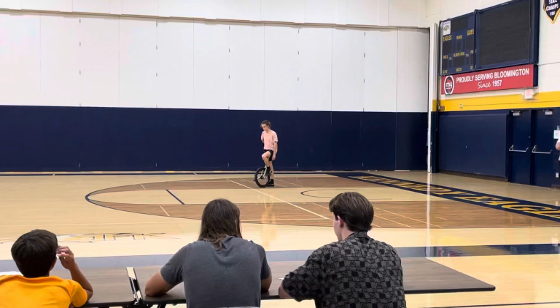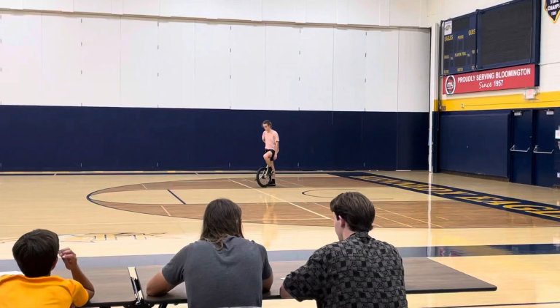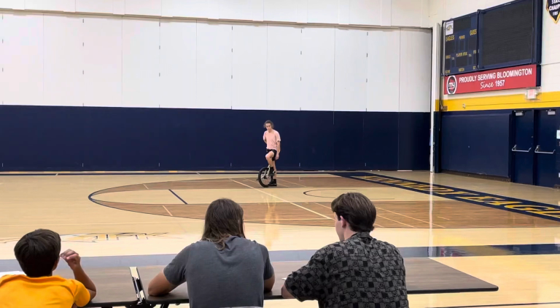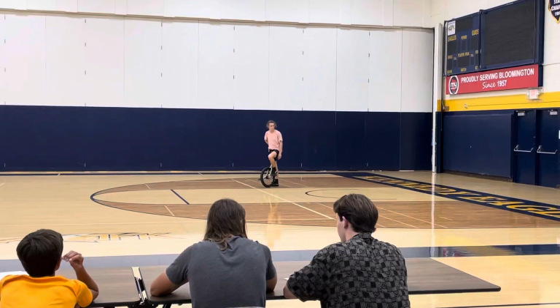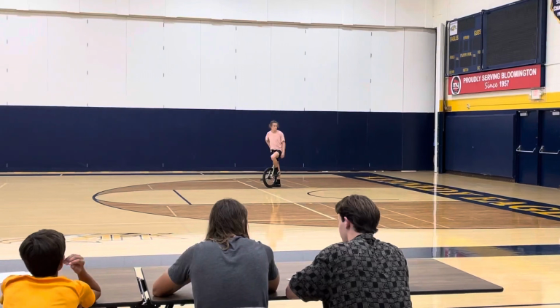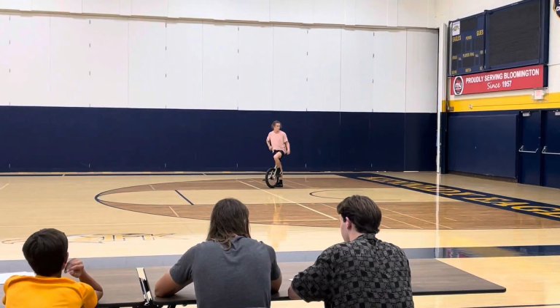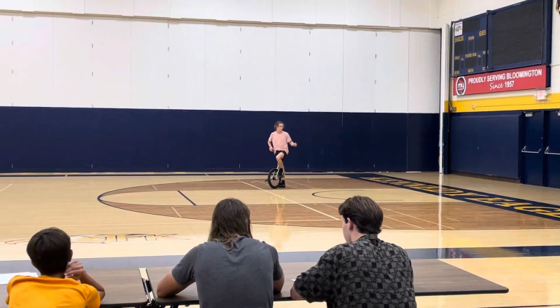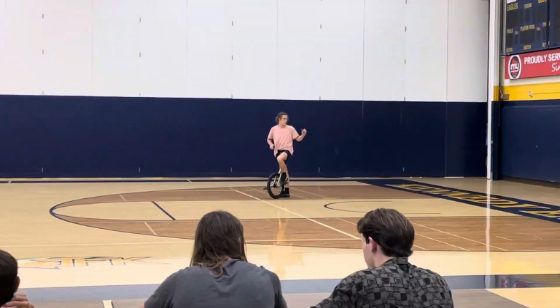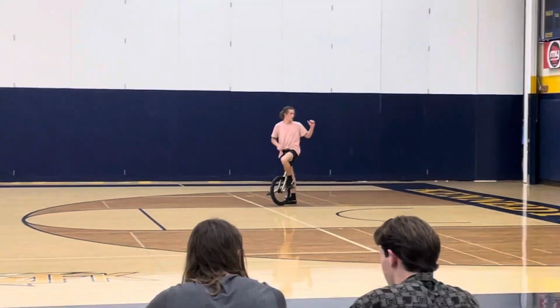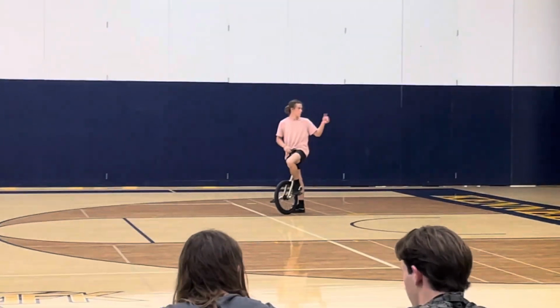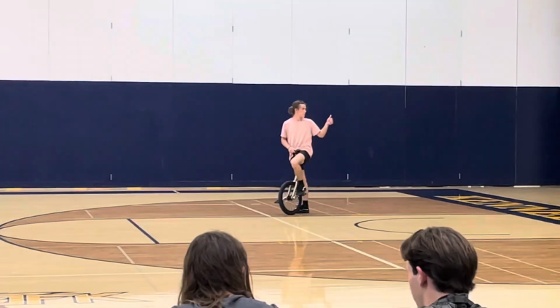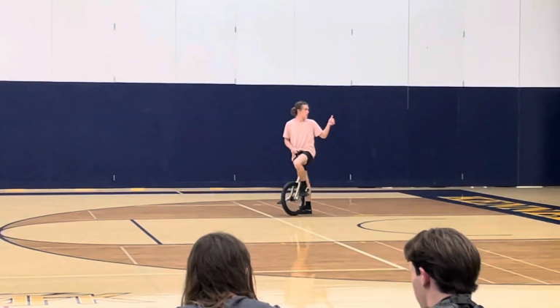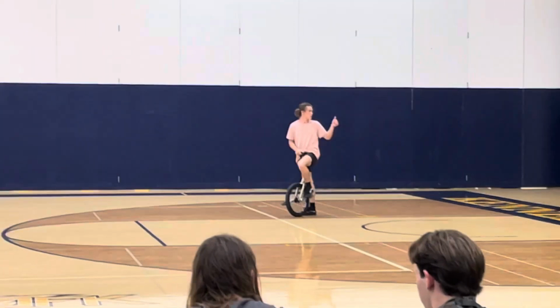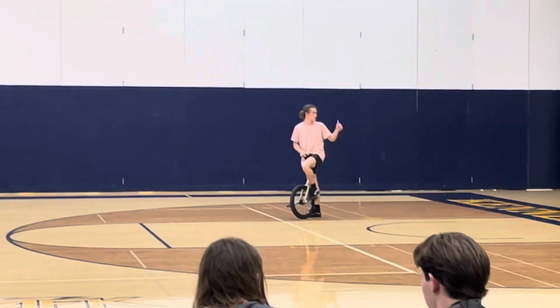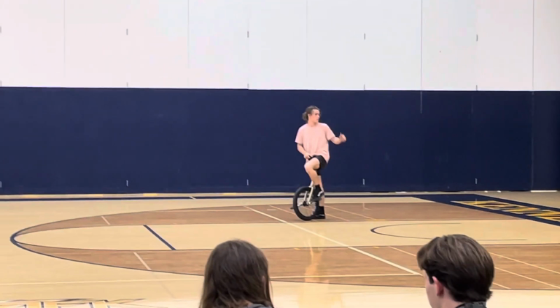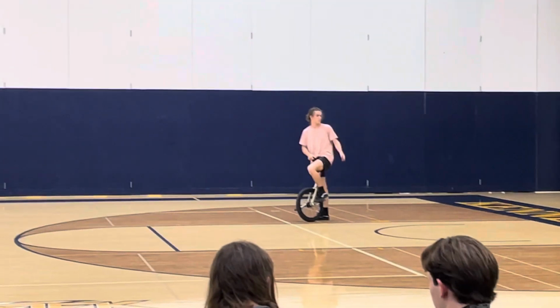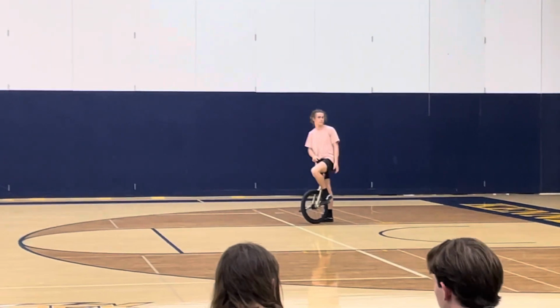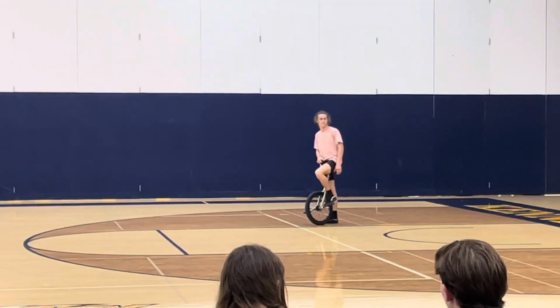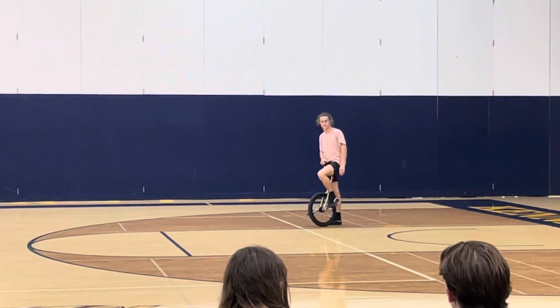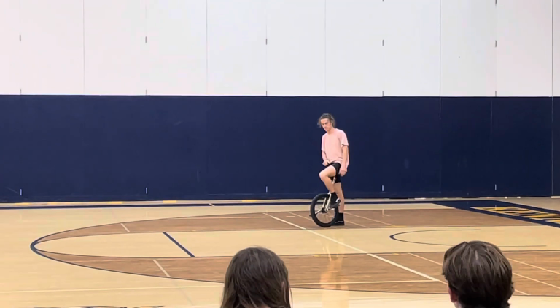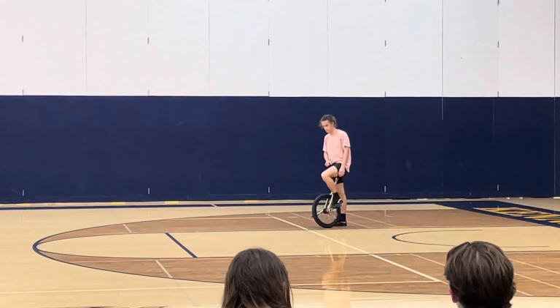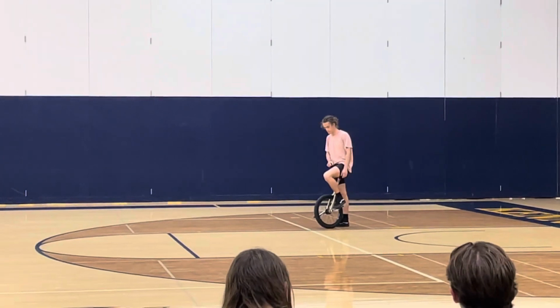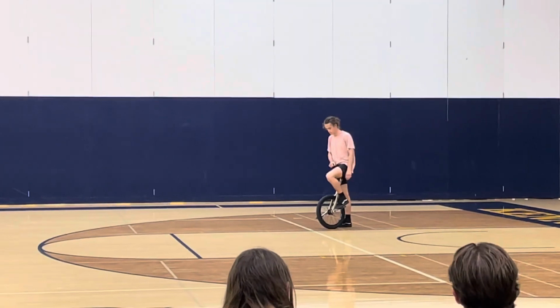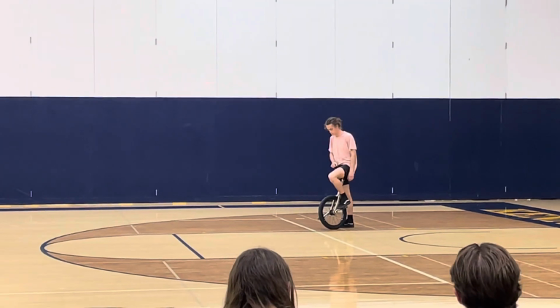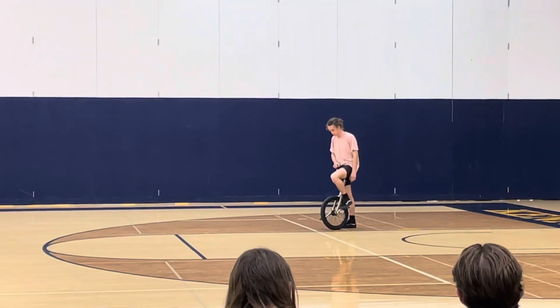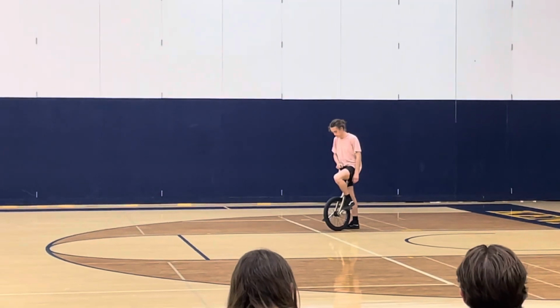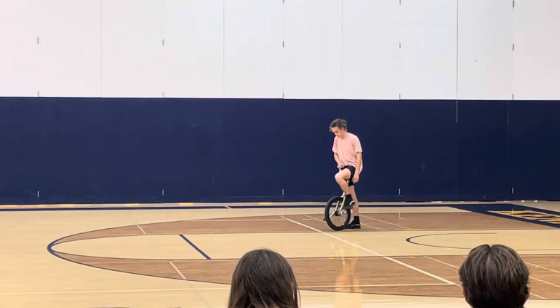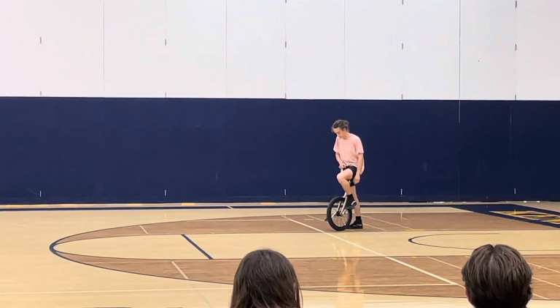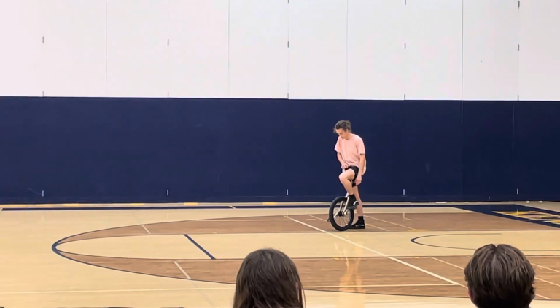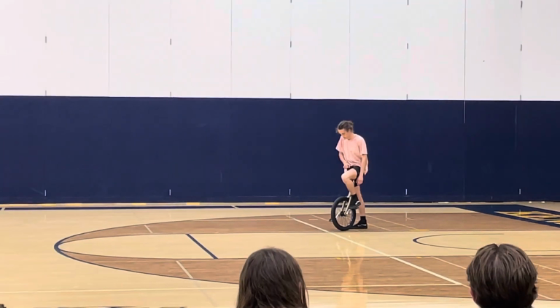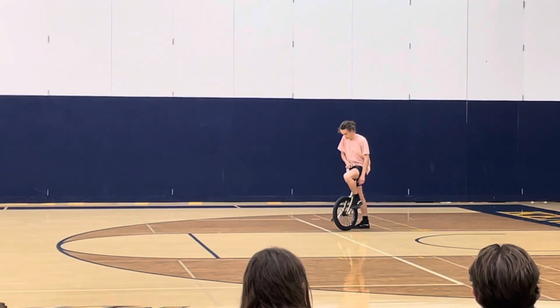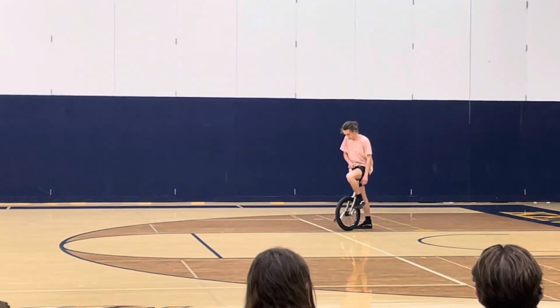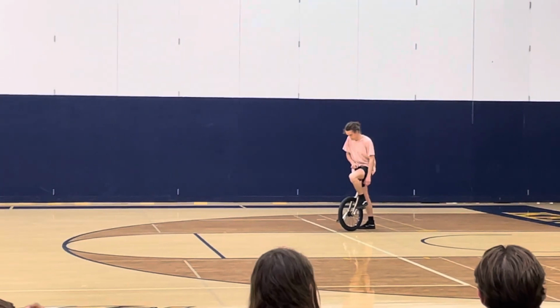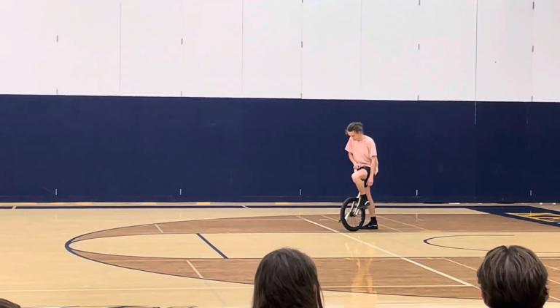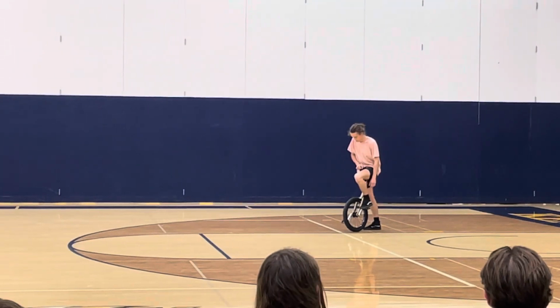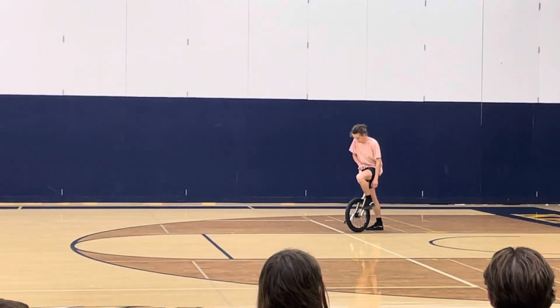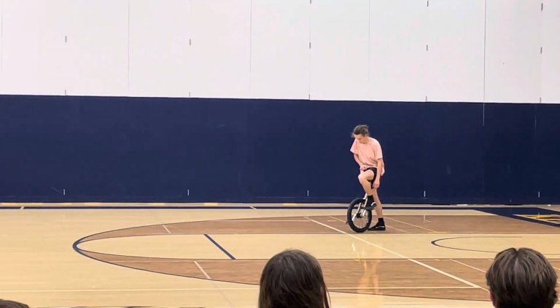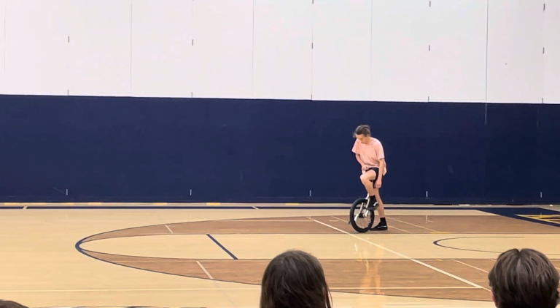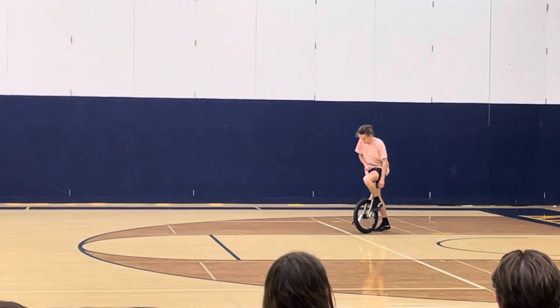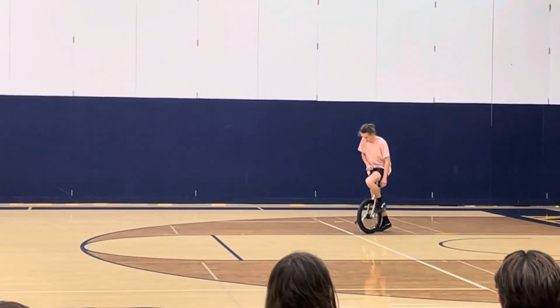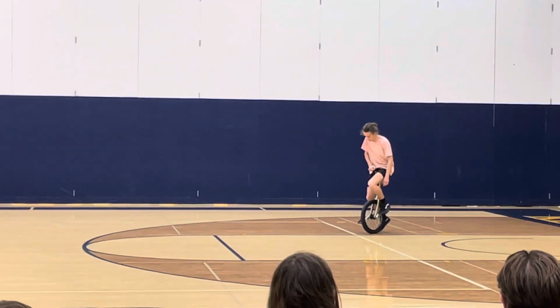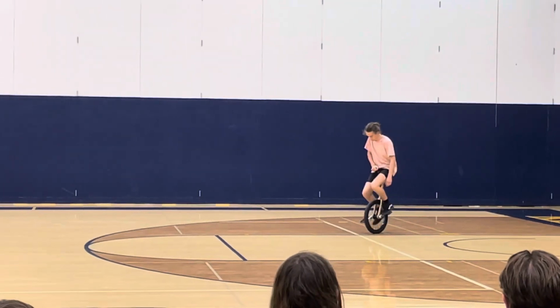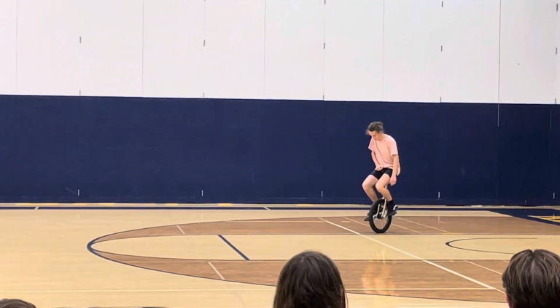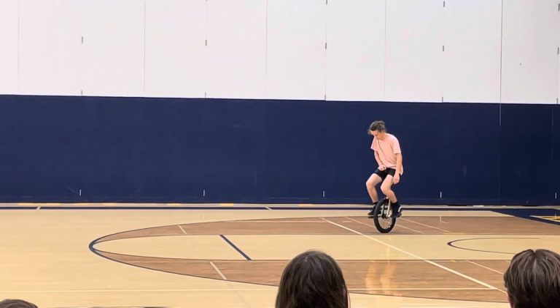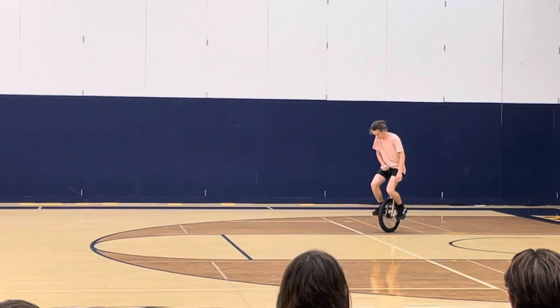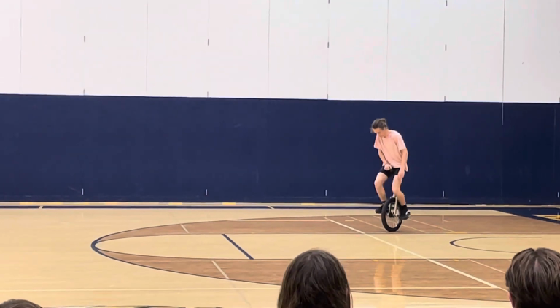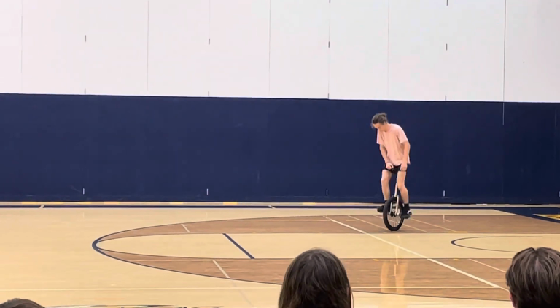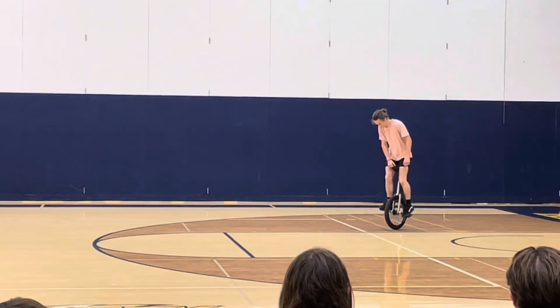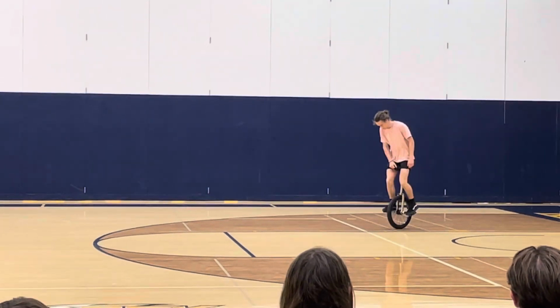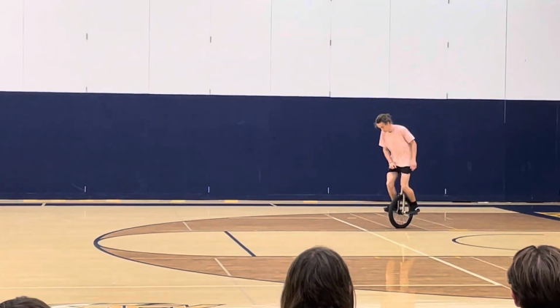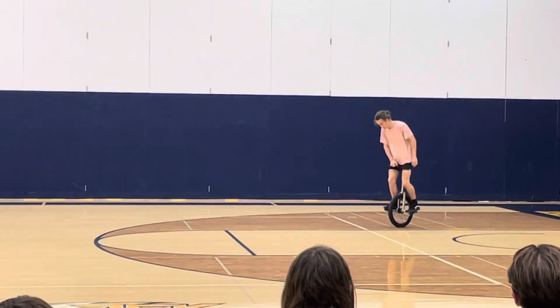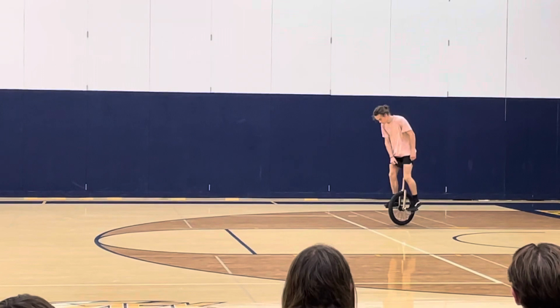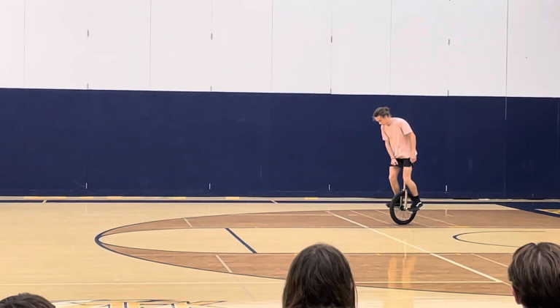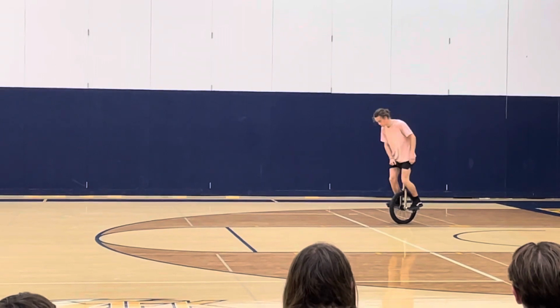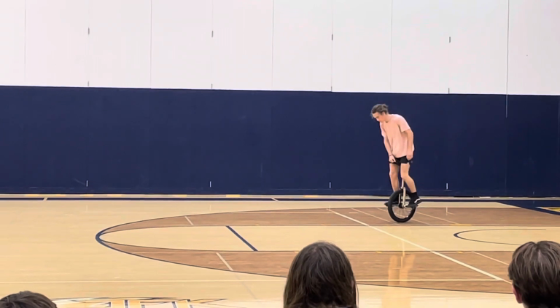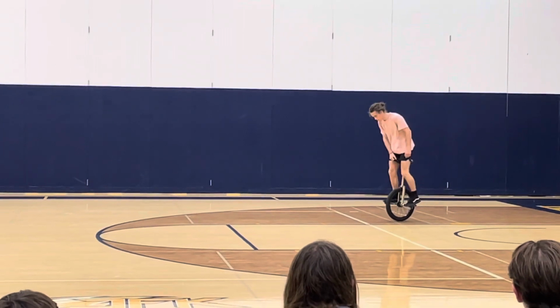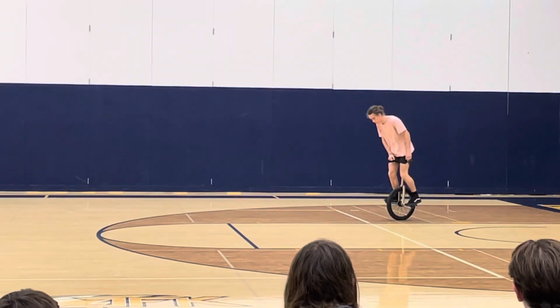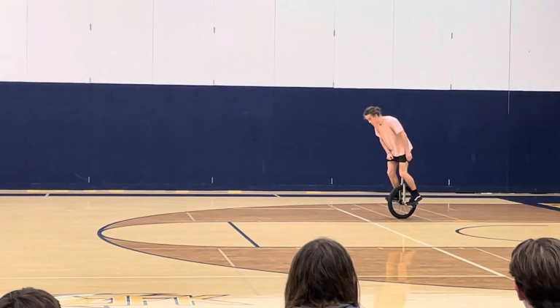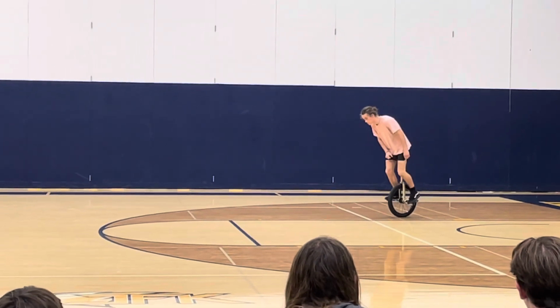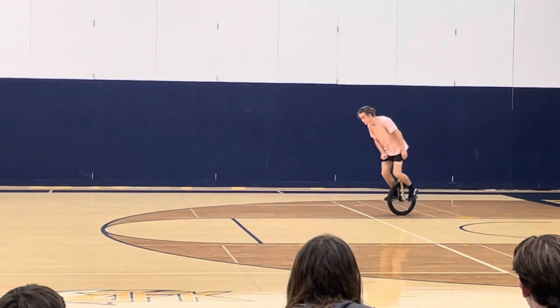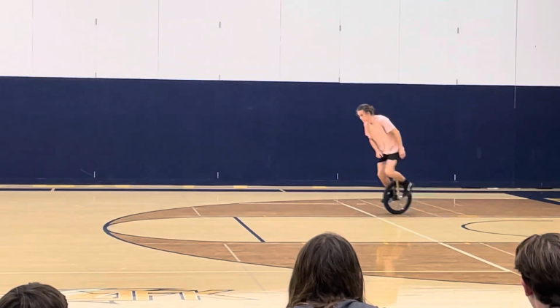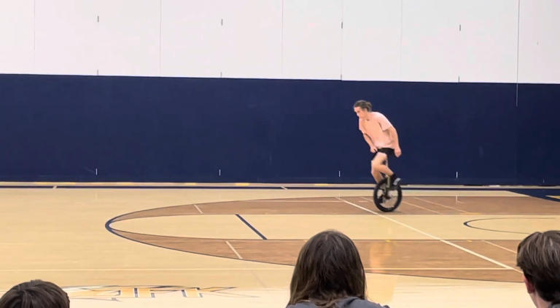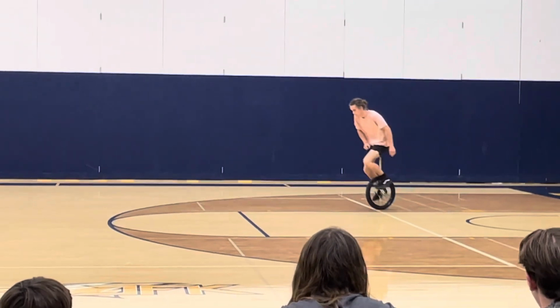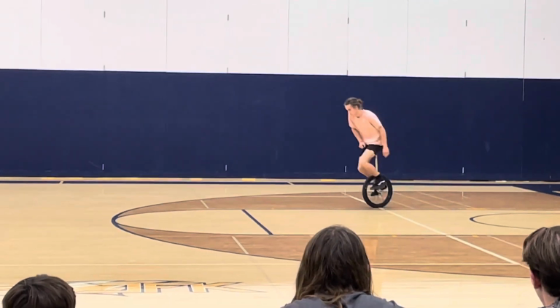Ready? Alright. Timer is ready. Your time will start in 3, 2, 1, begin.